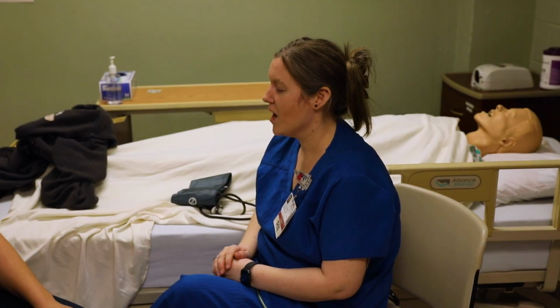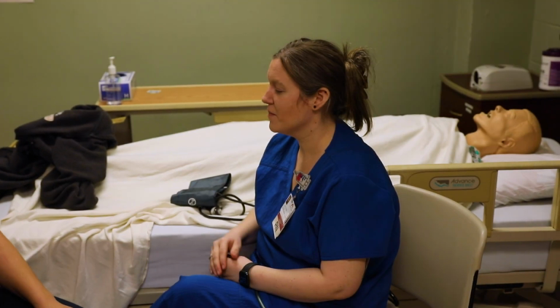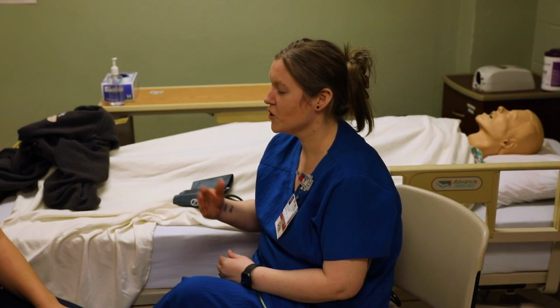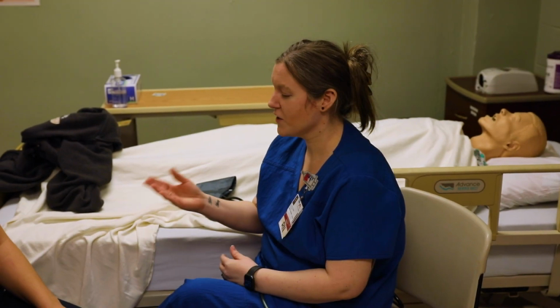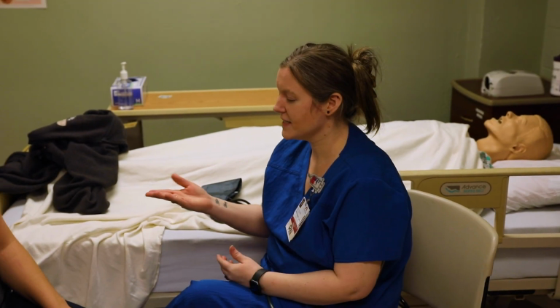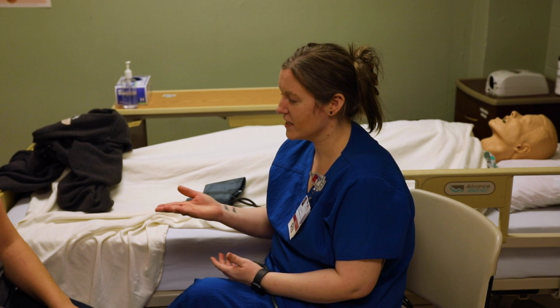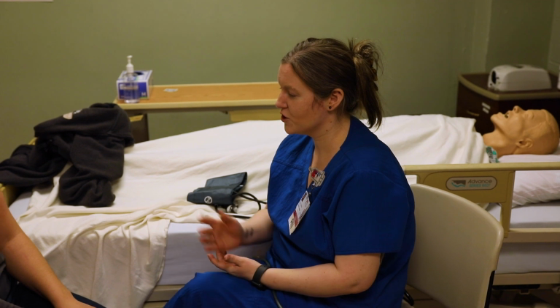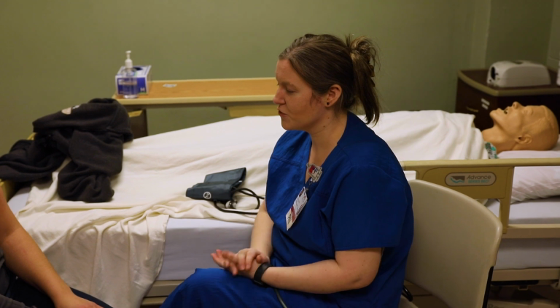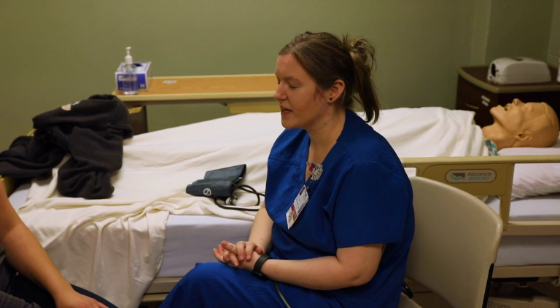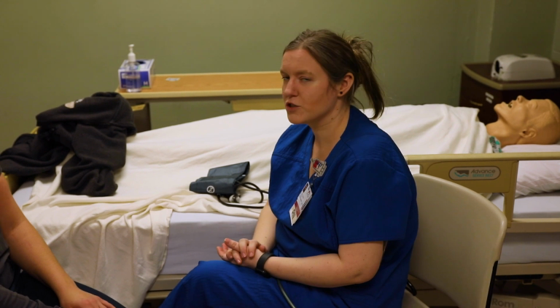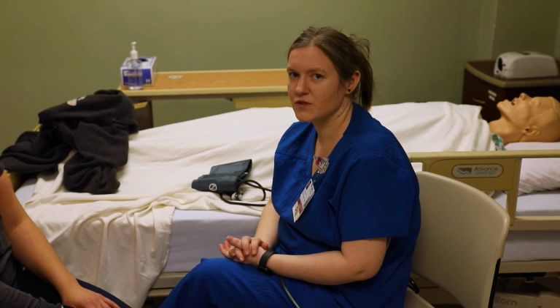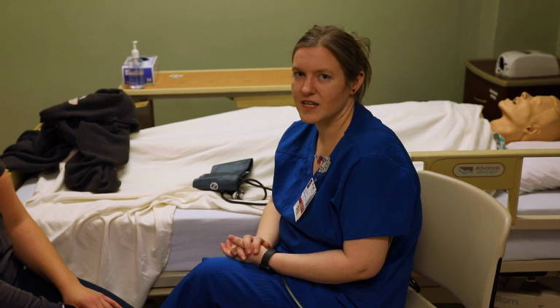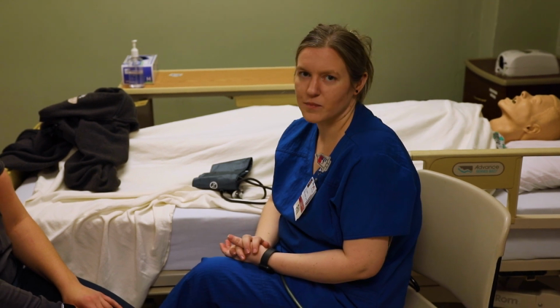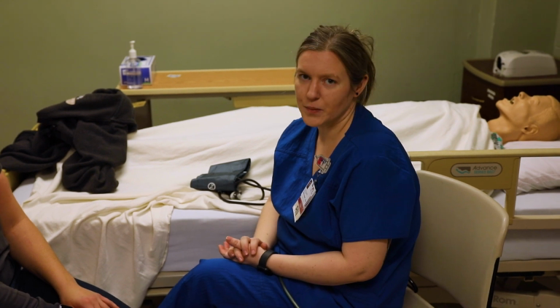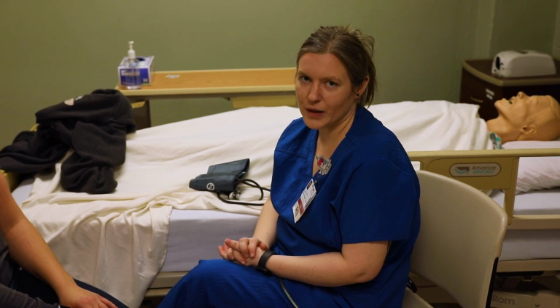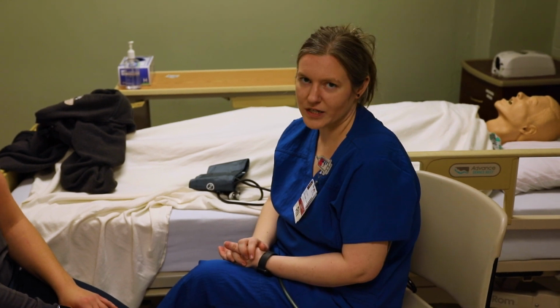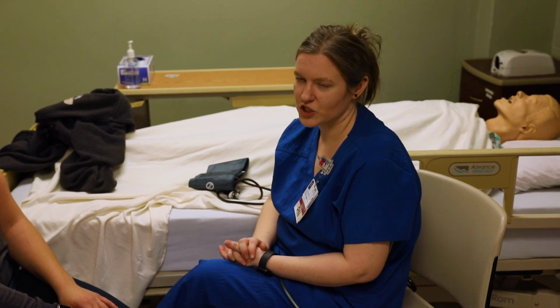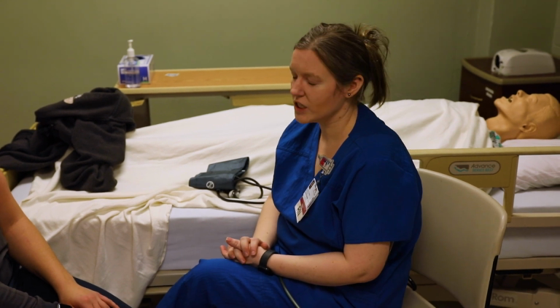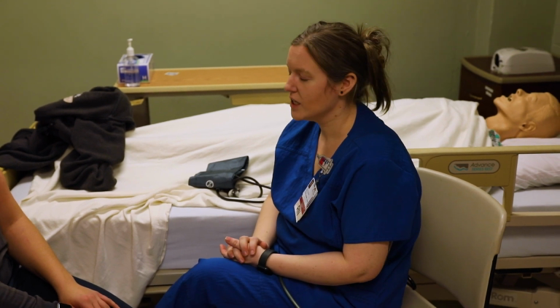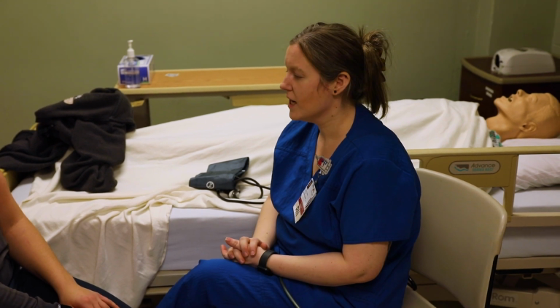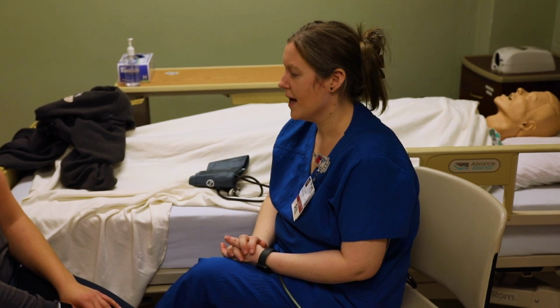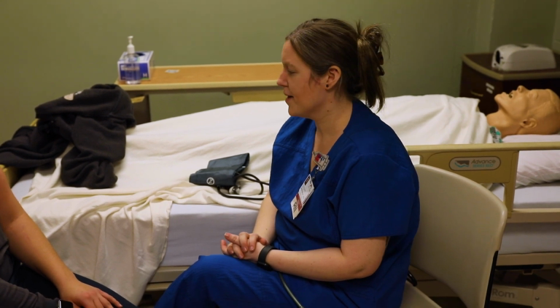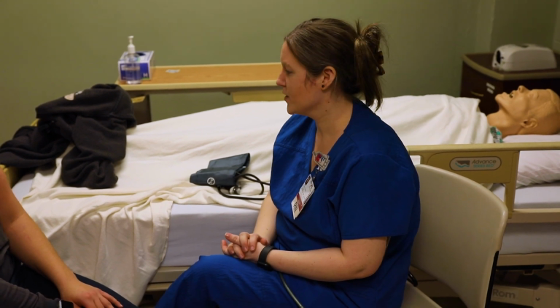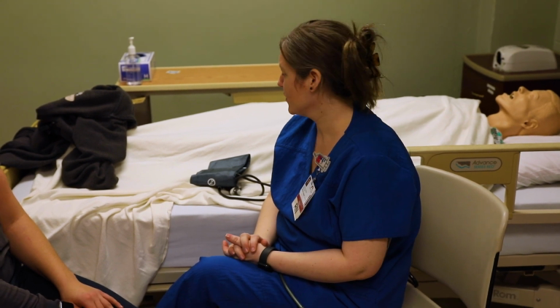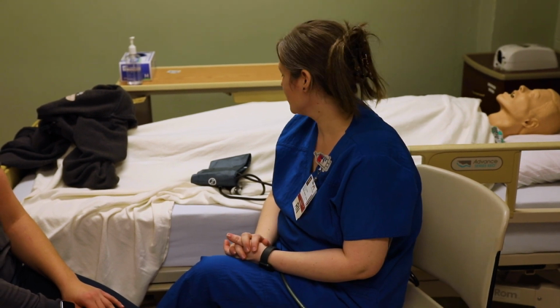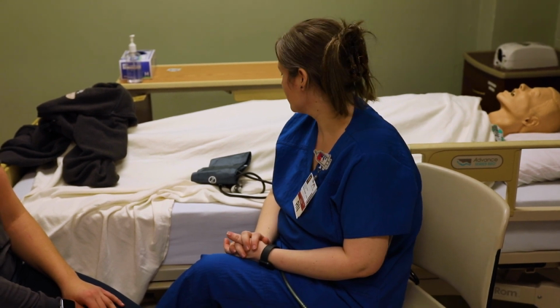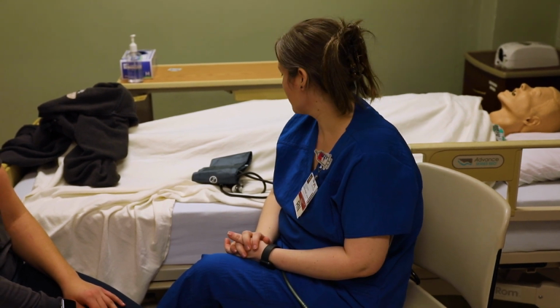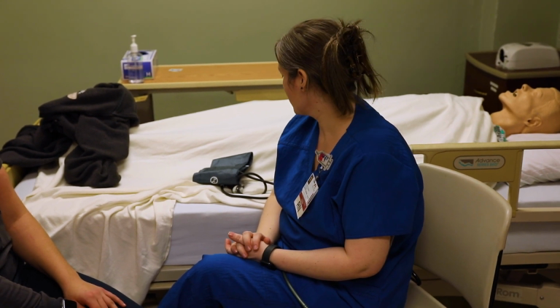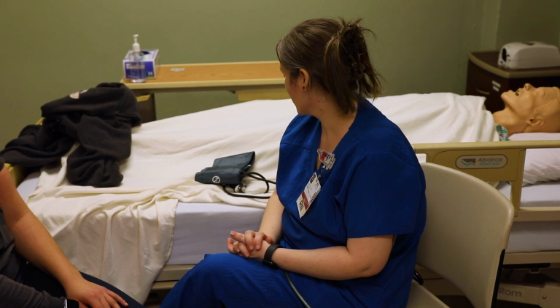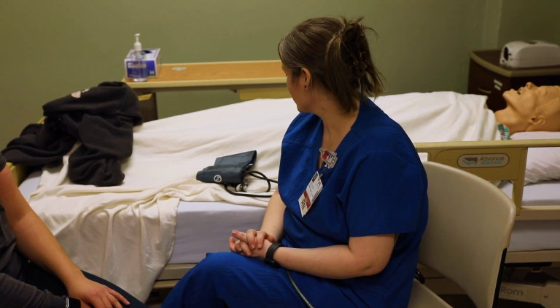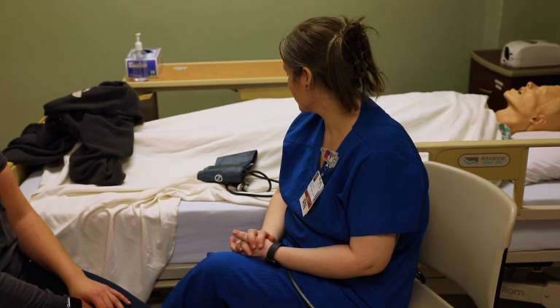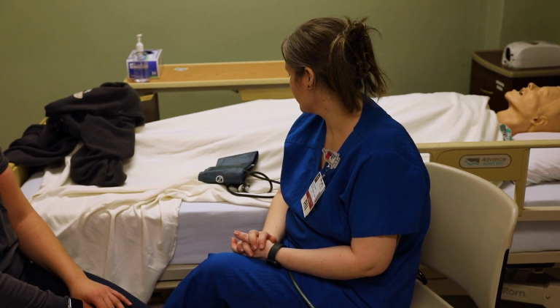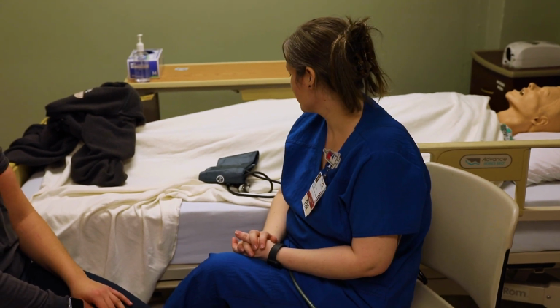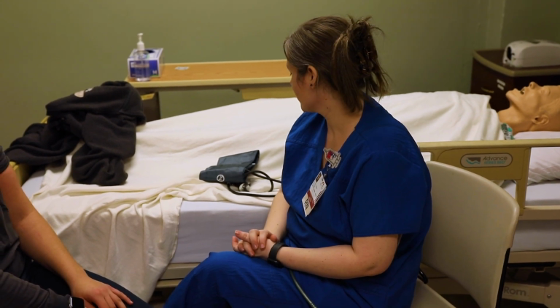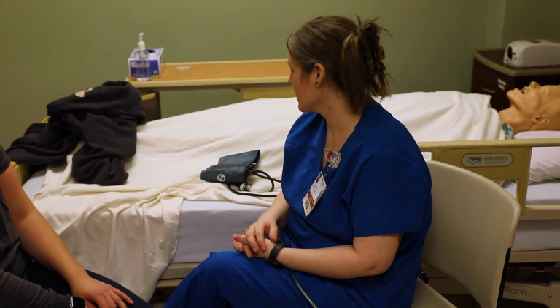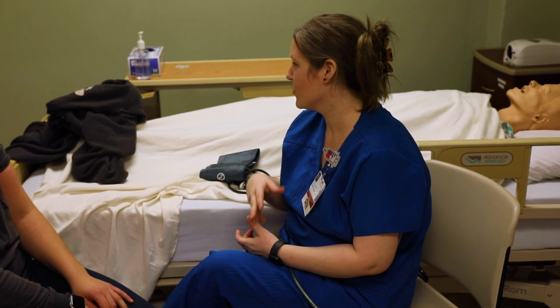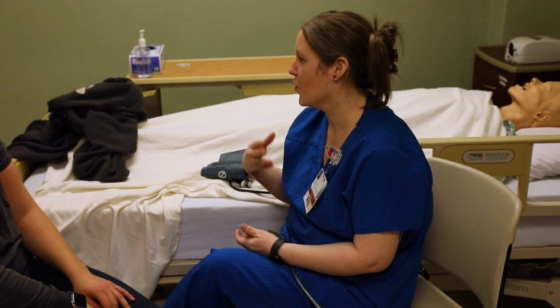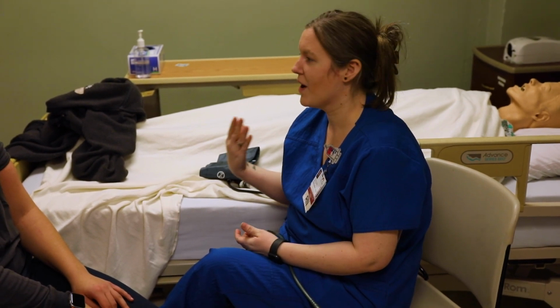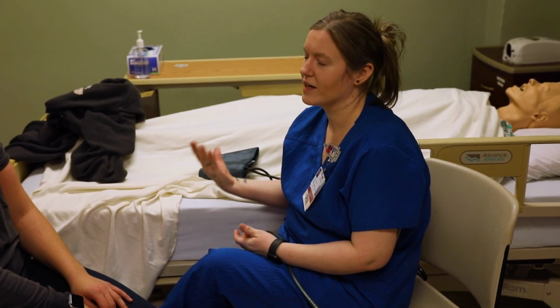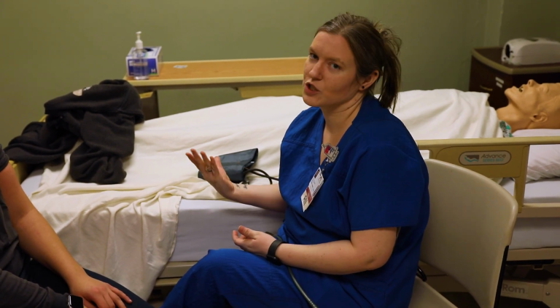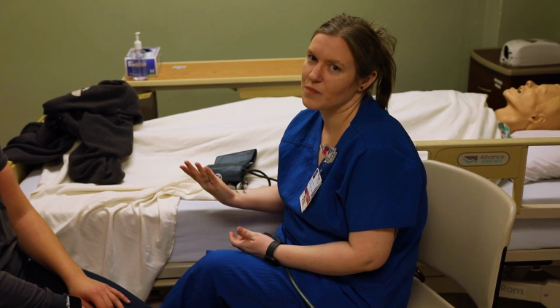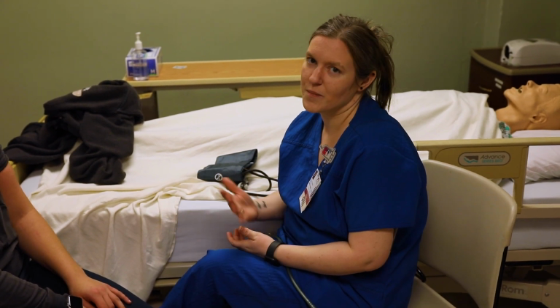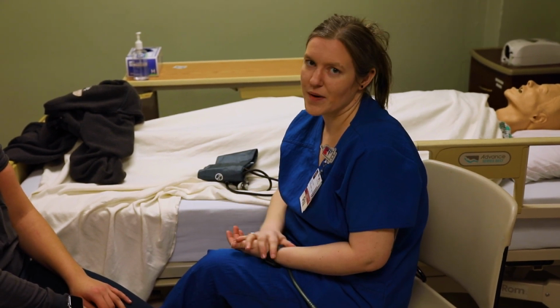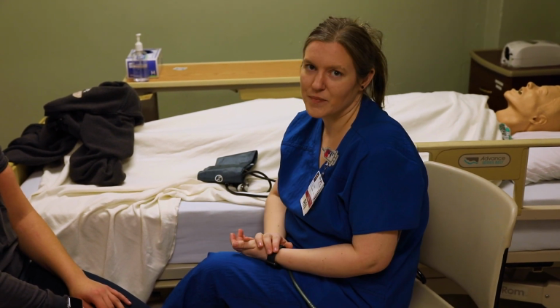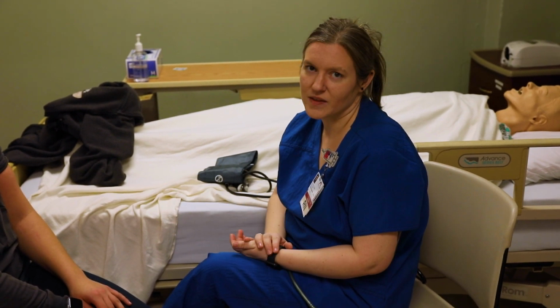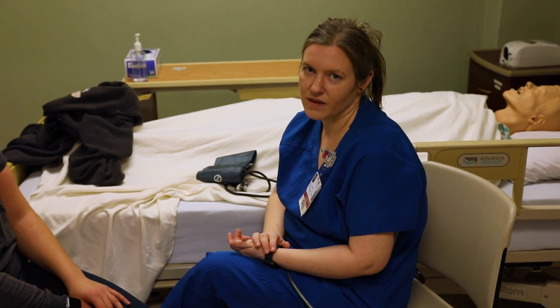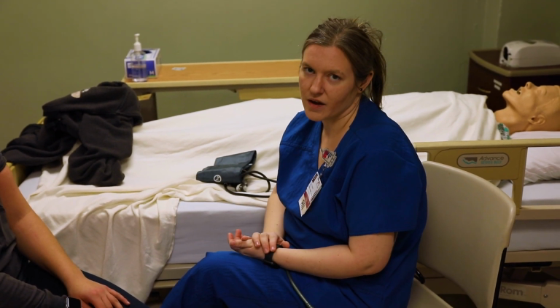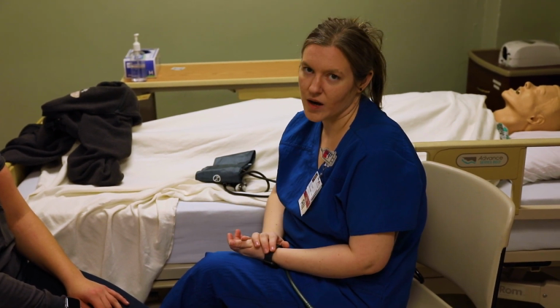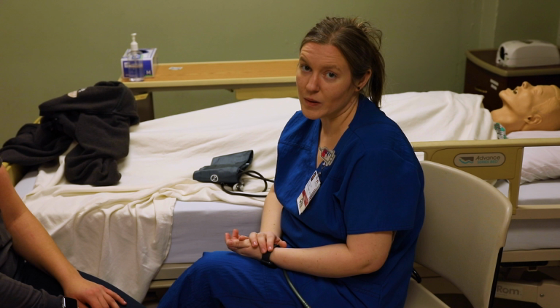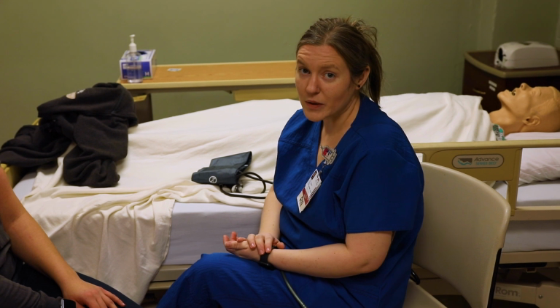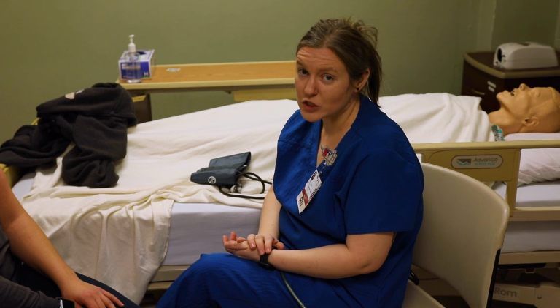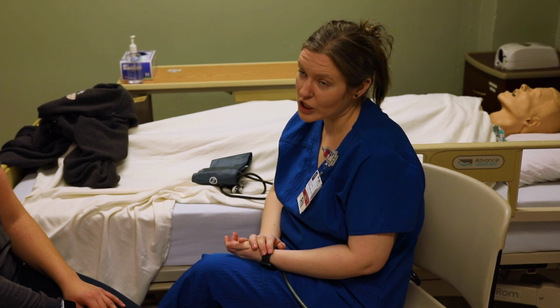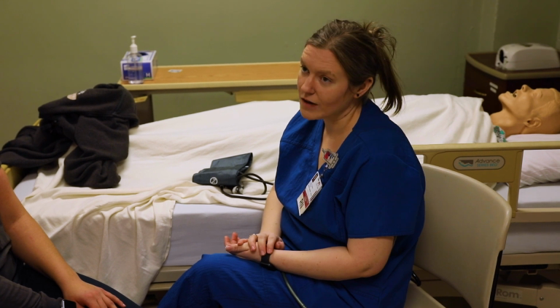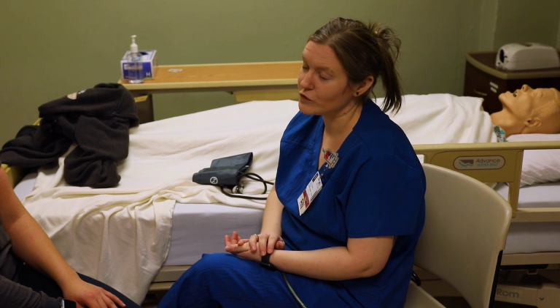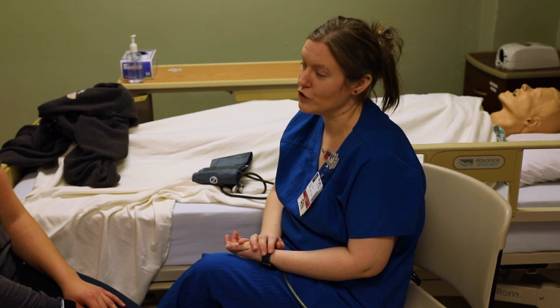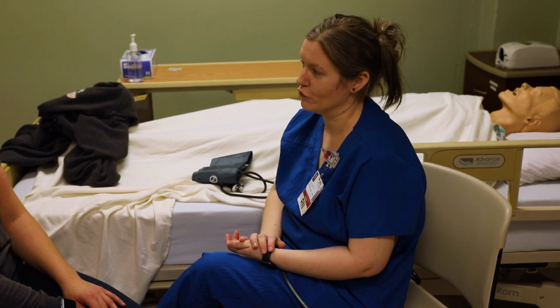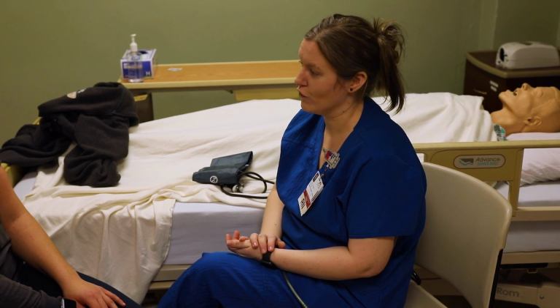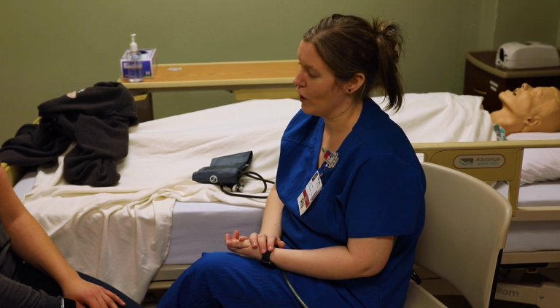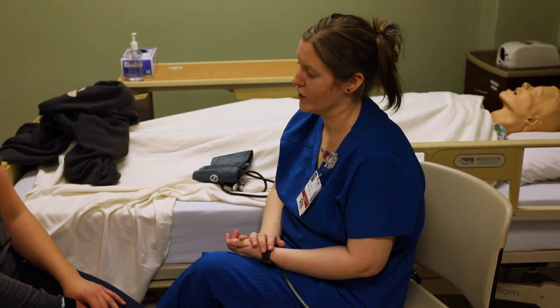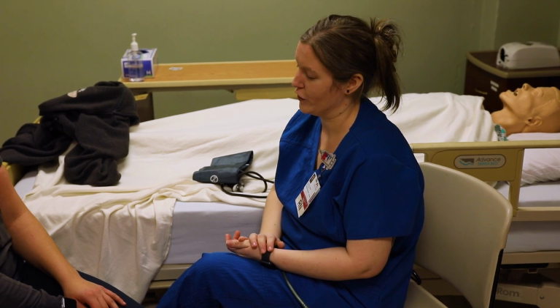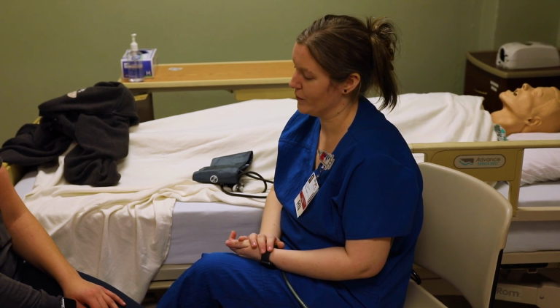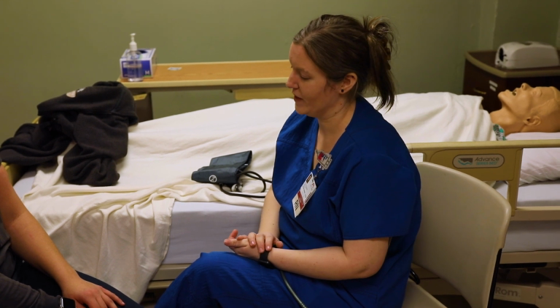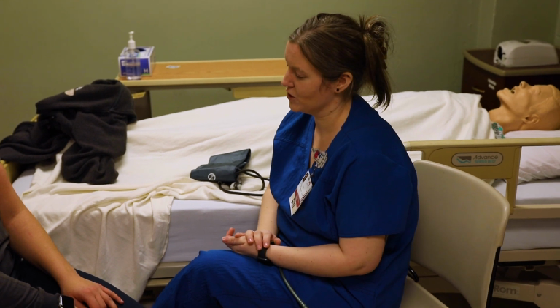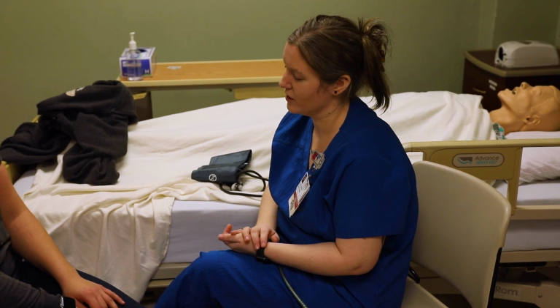I'm going to show you how to do a two-step blood pressure. Doing the two-step blood pressure ensures that you don't actually pump up the blood pressure cuff too far and hurt your patient.